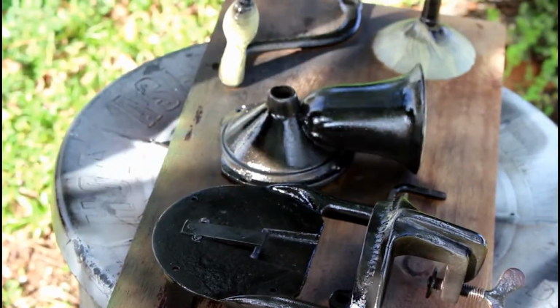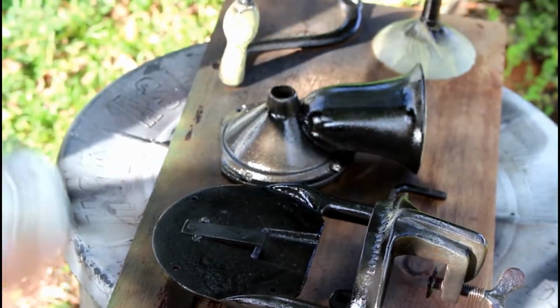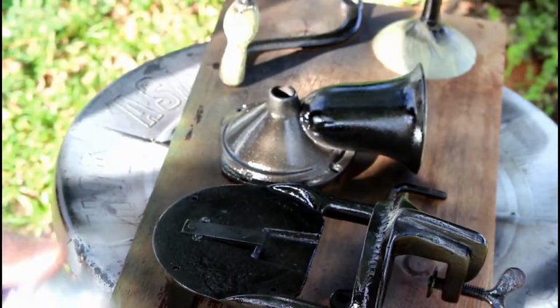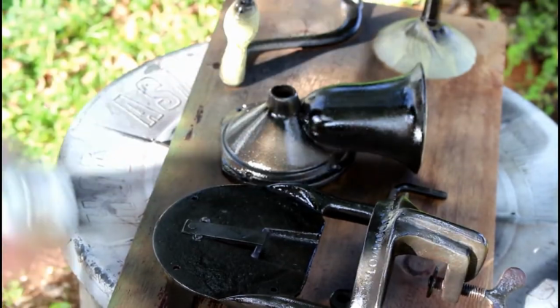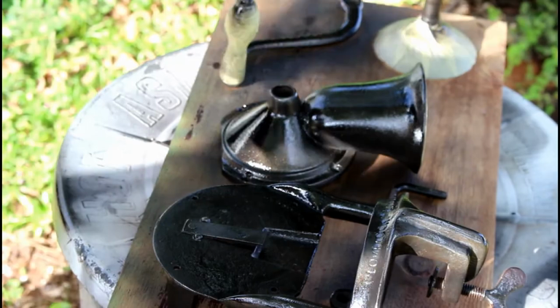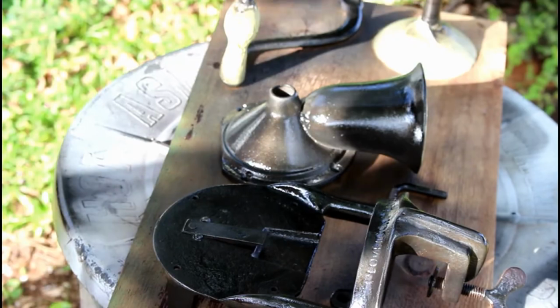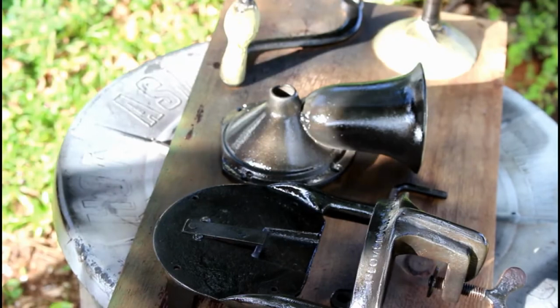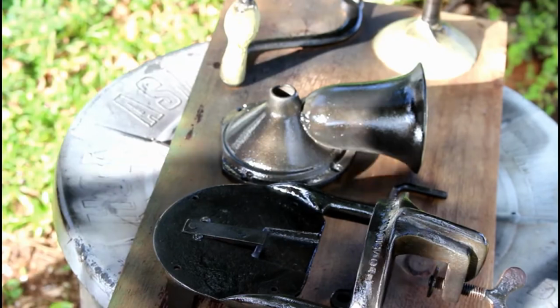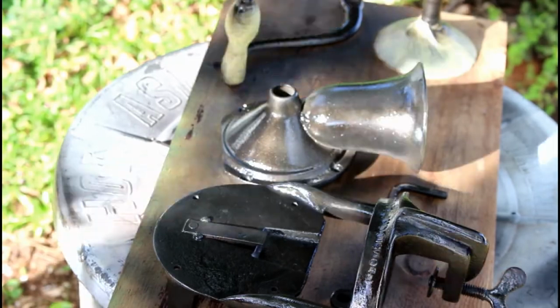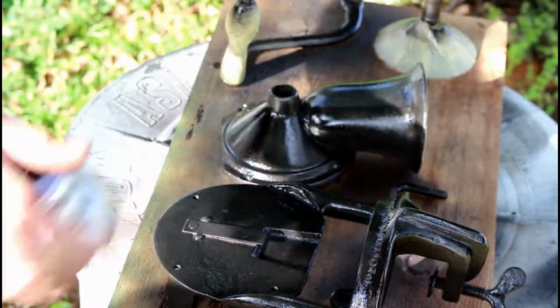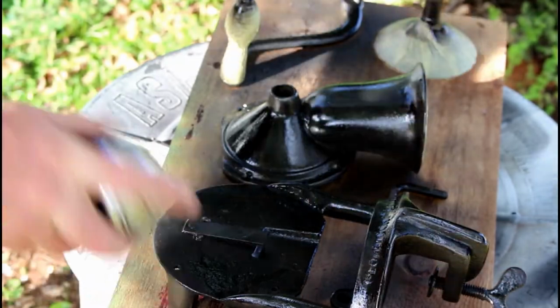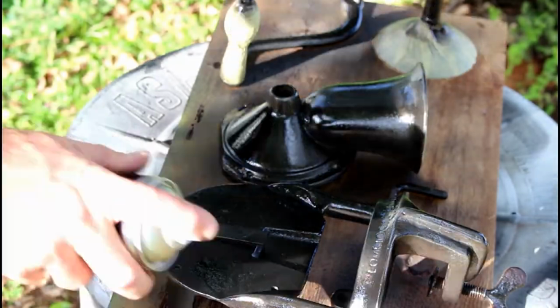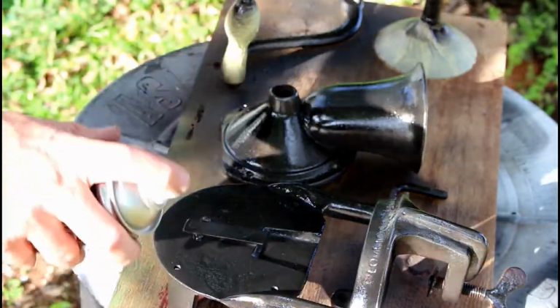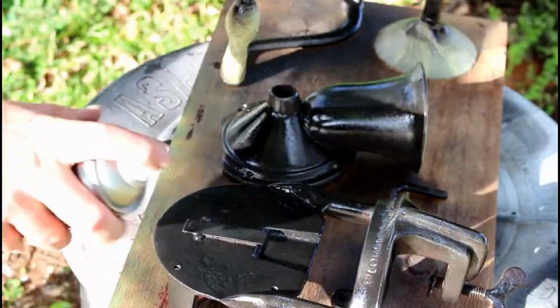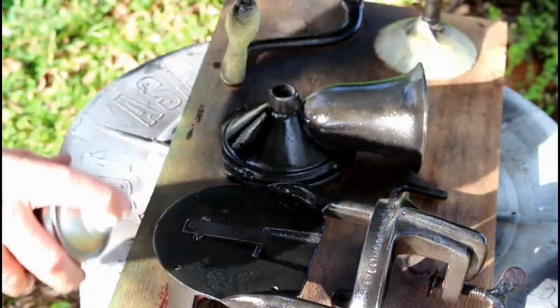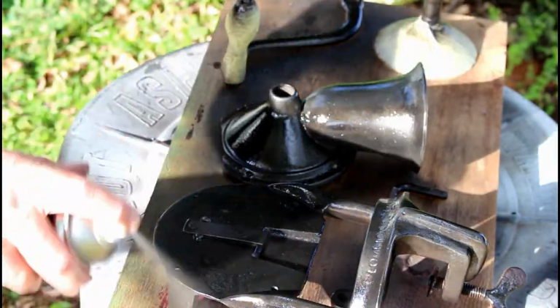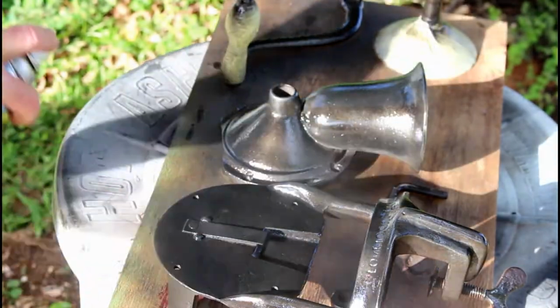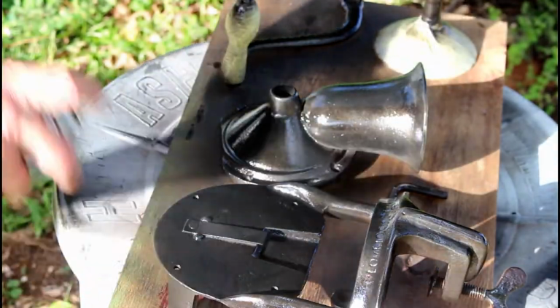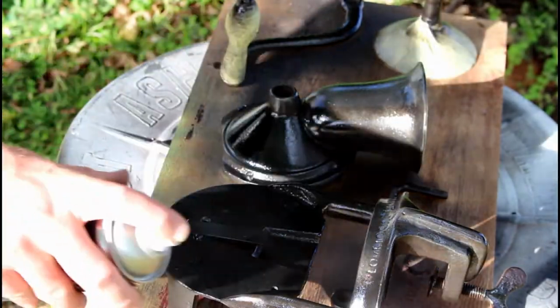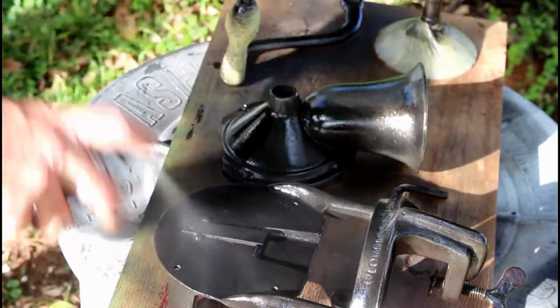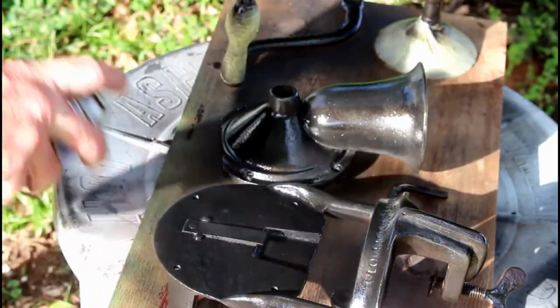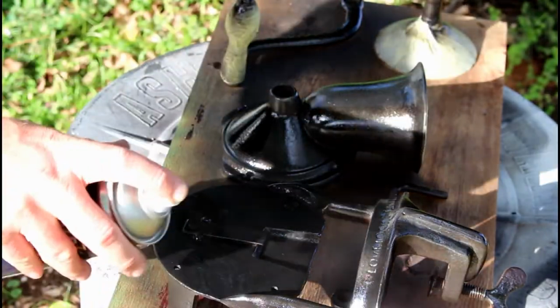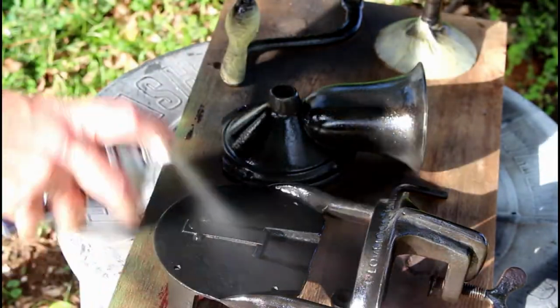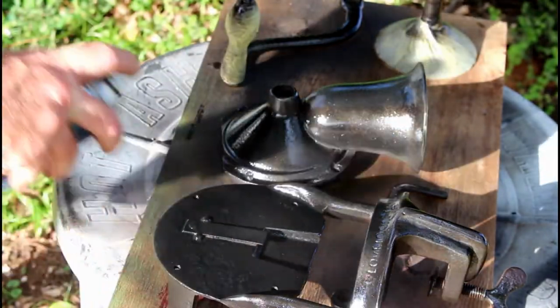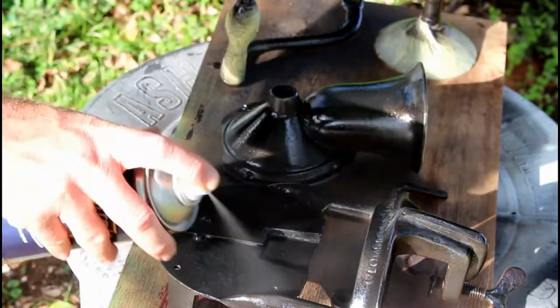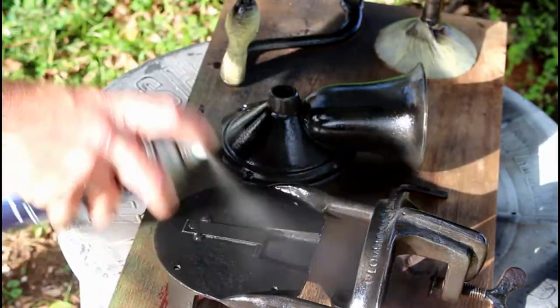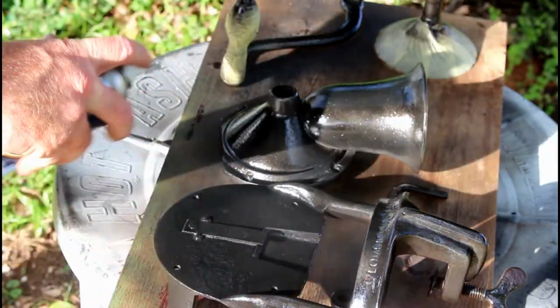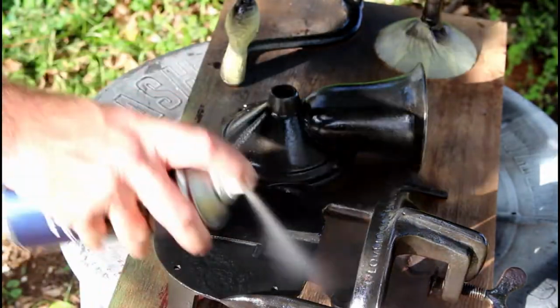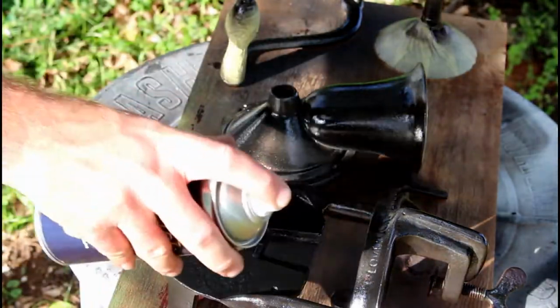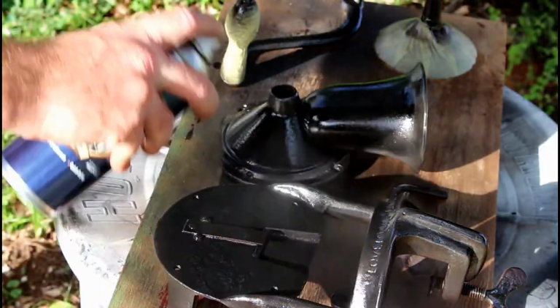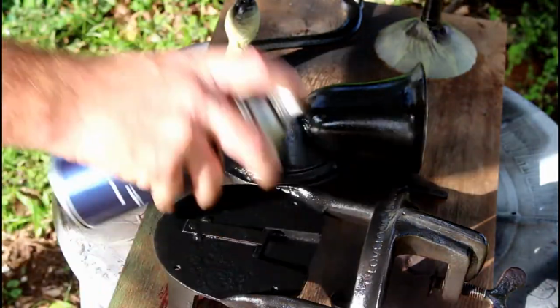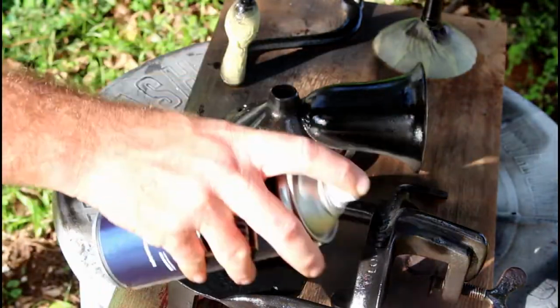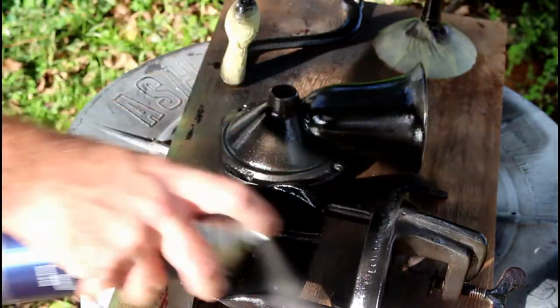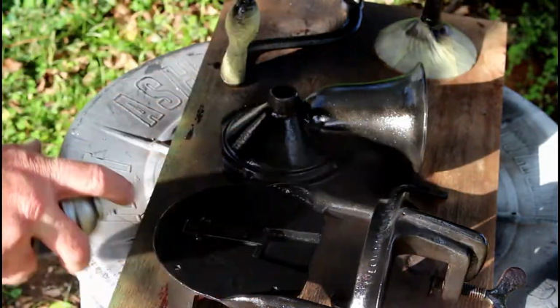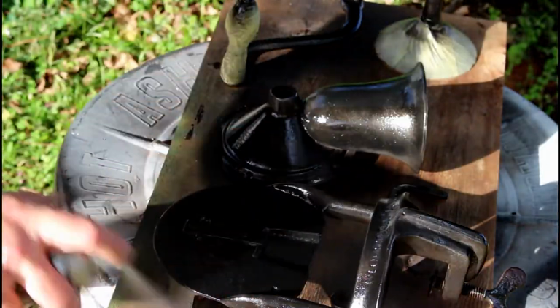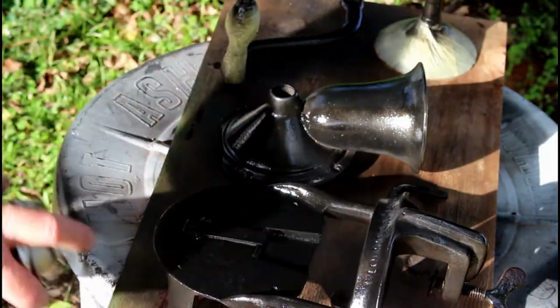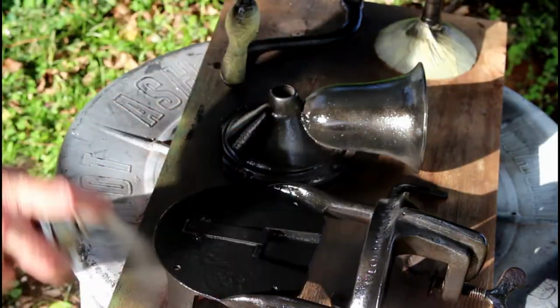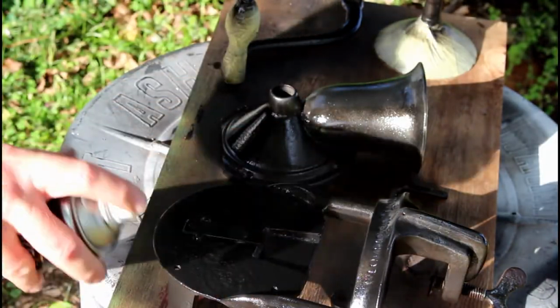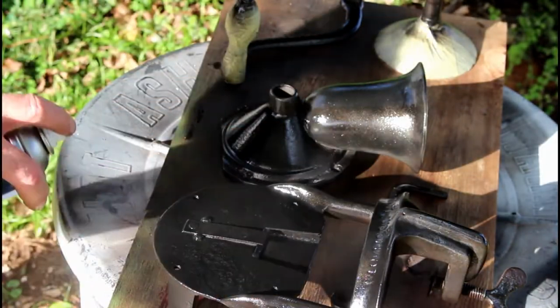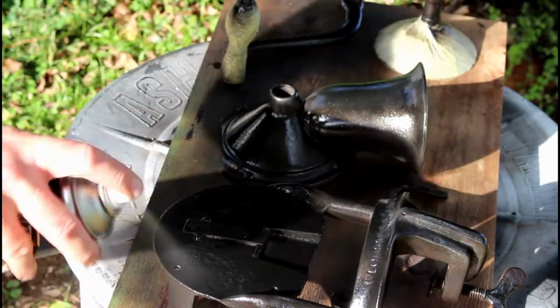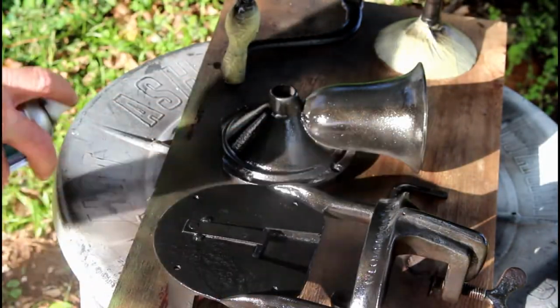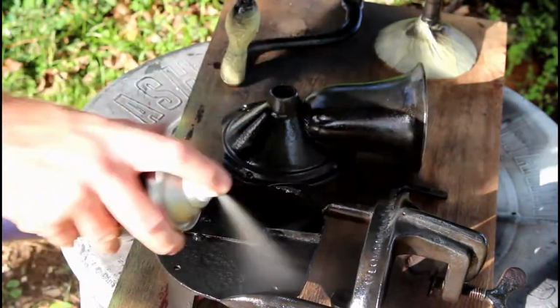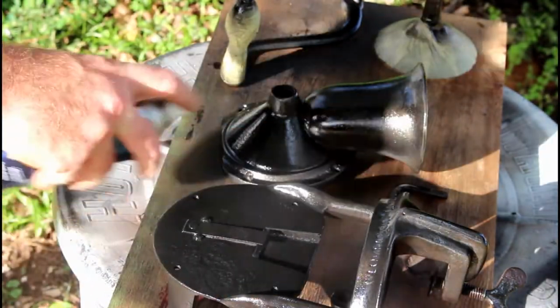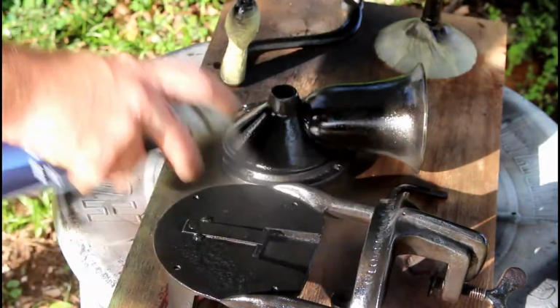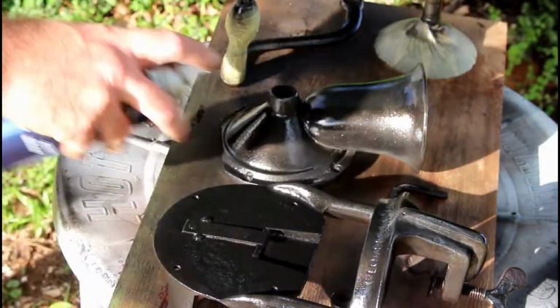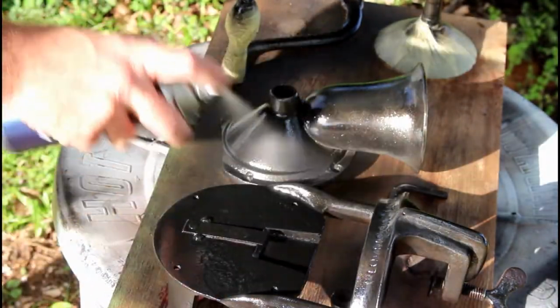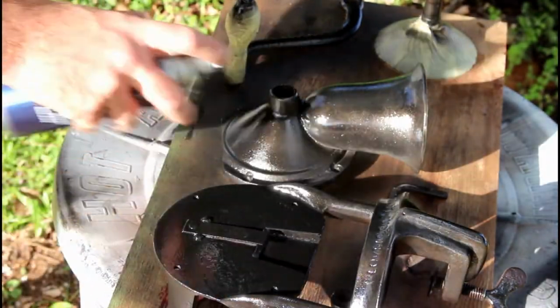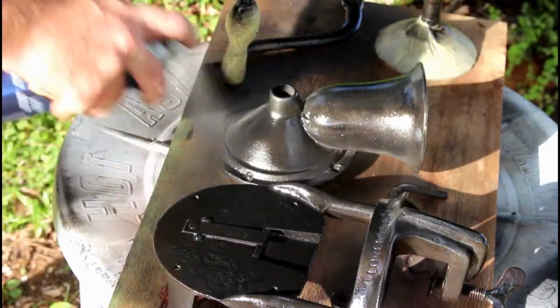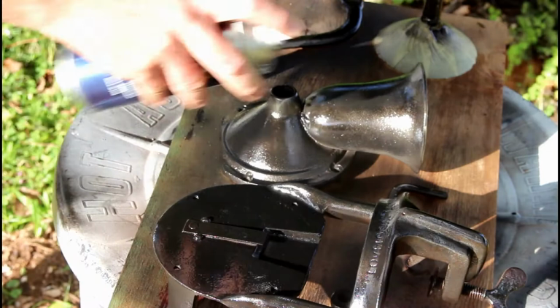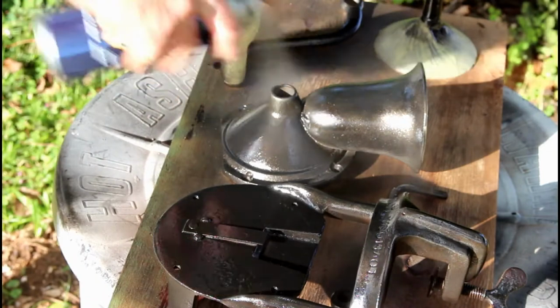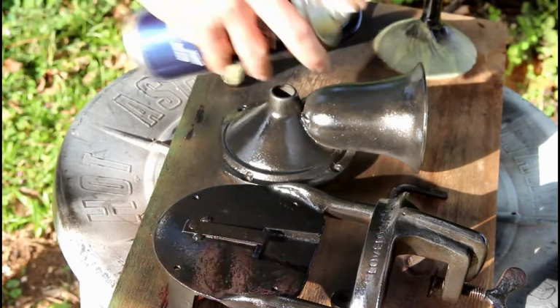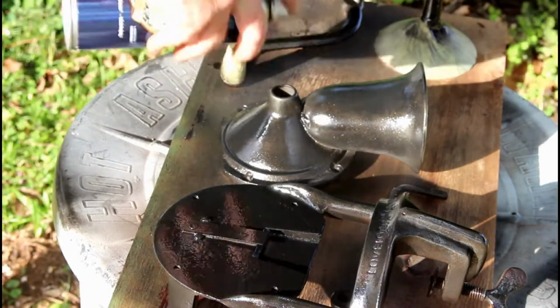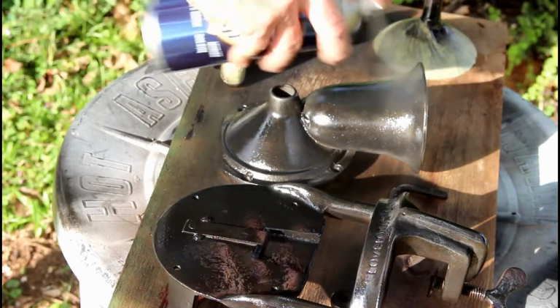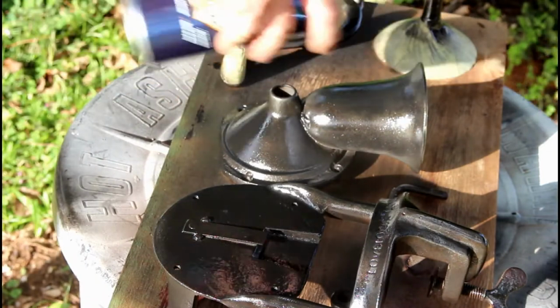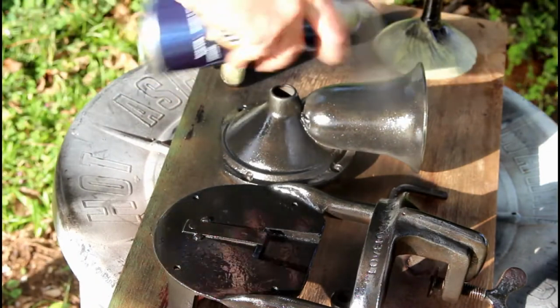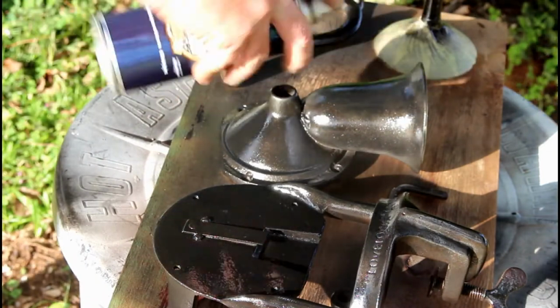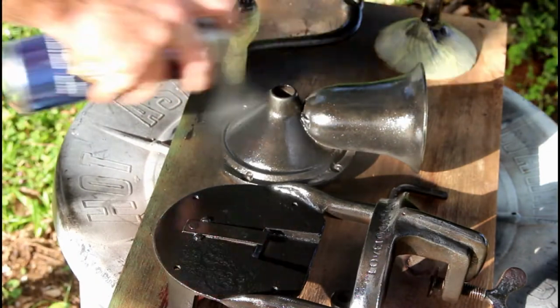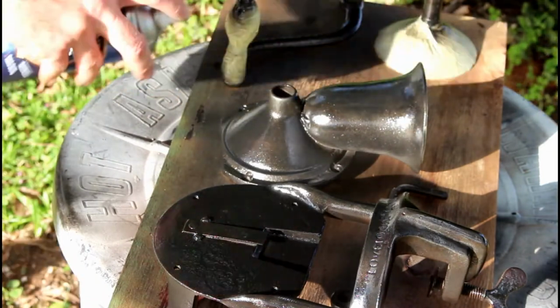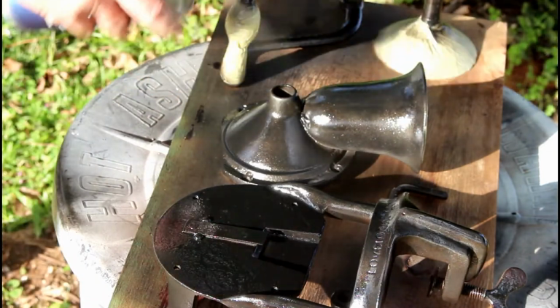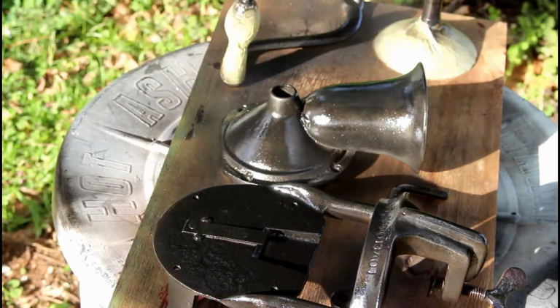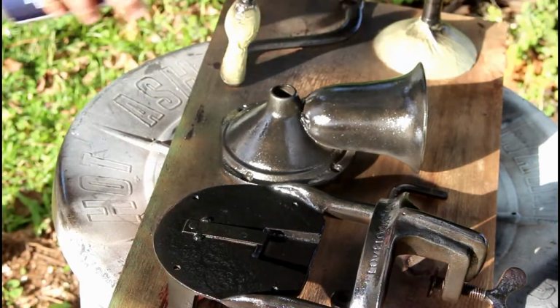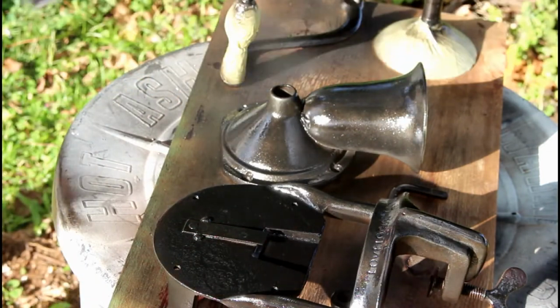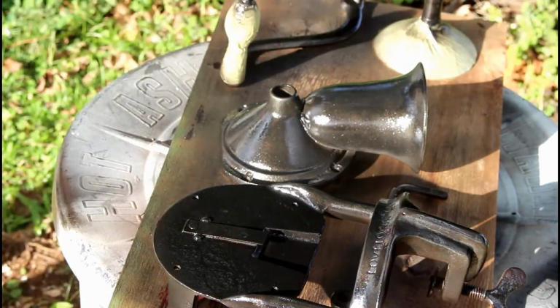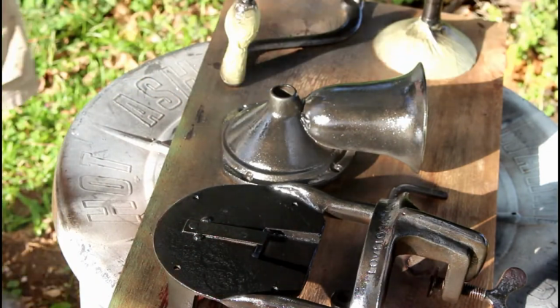I spent some time taping up the central parts, then covered it with a few coats of Hammerite Smooth Black.